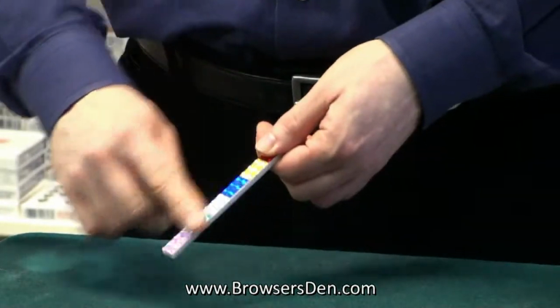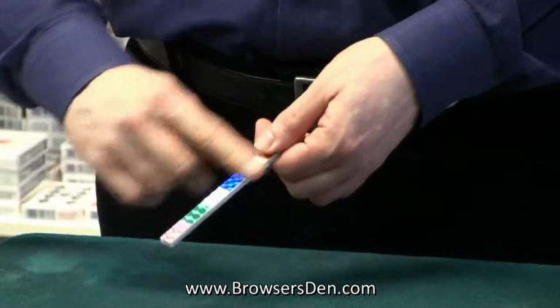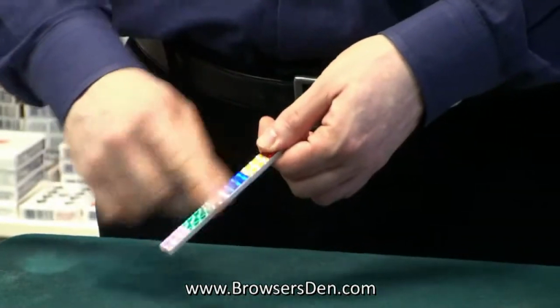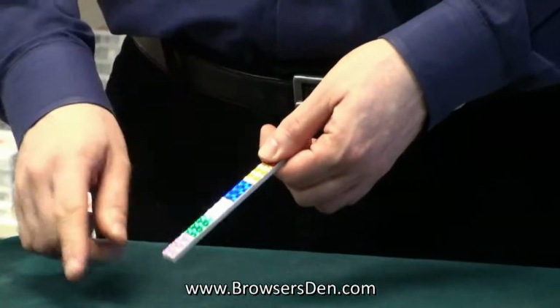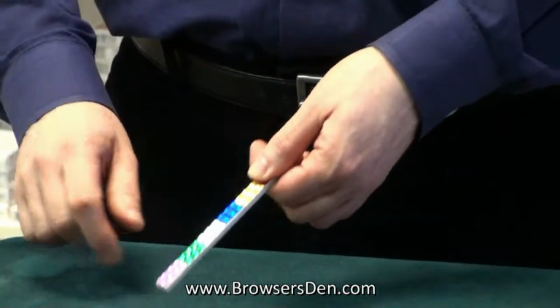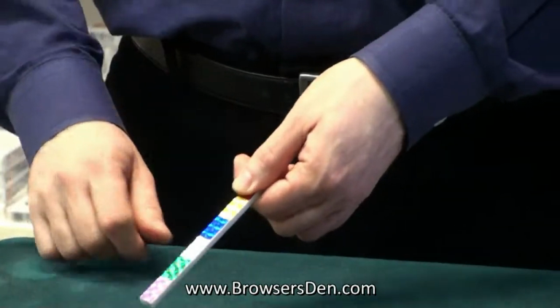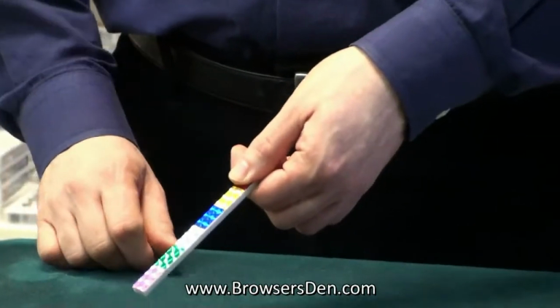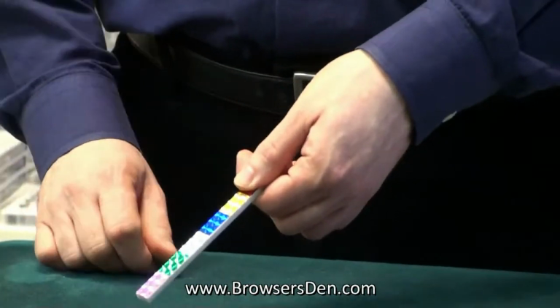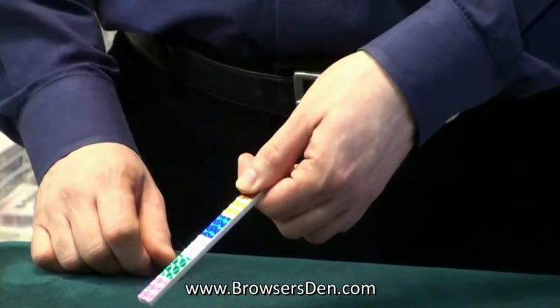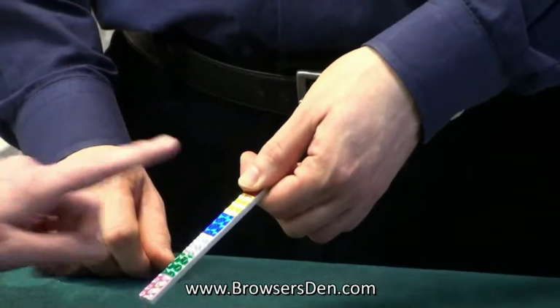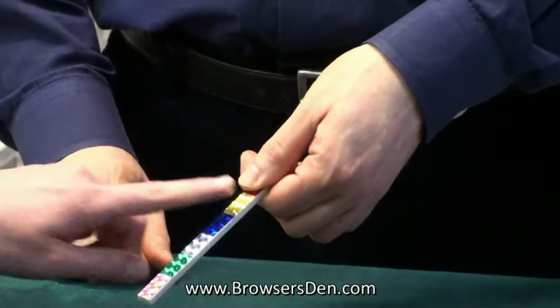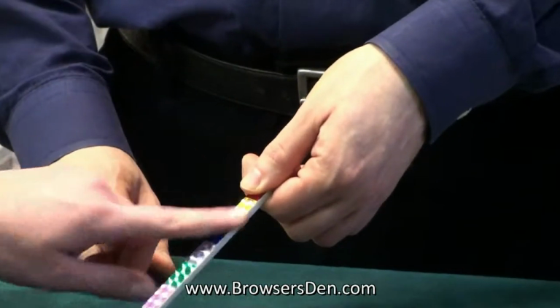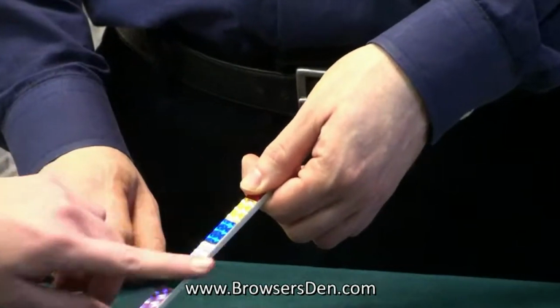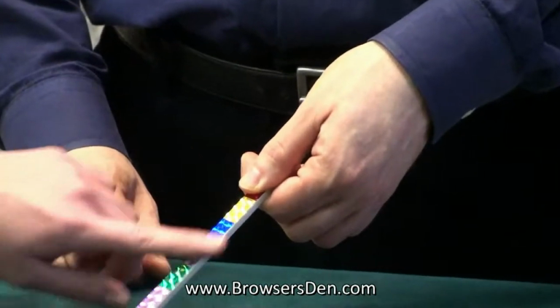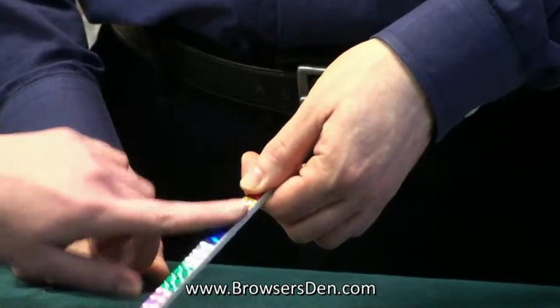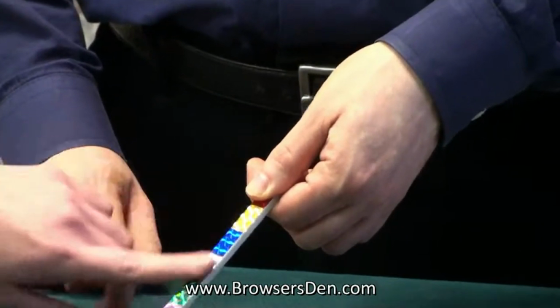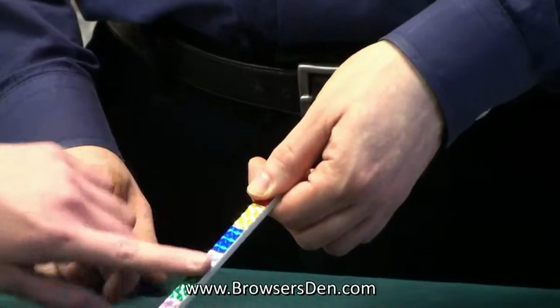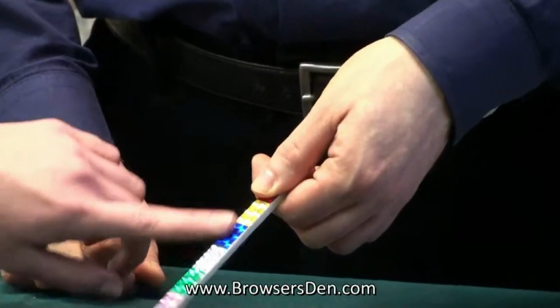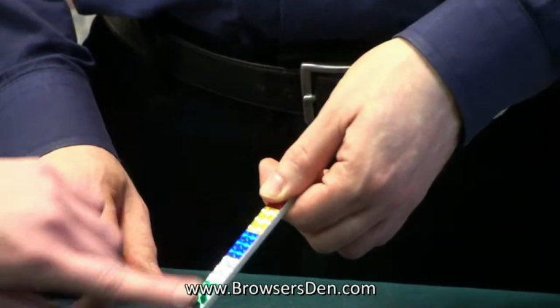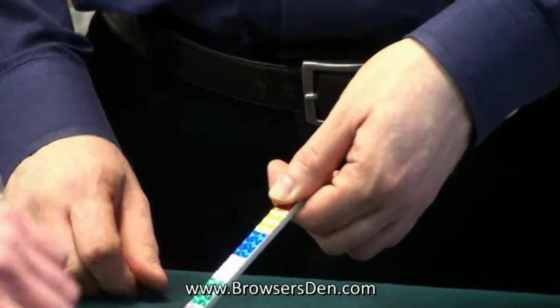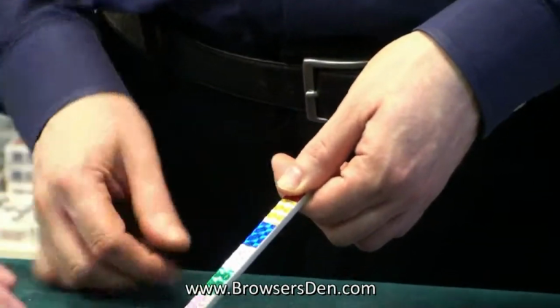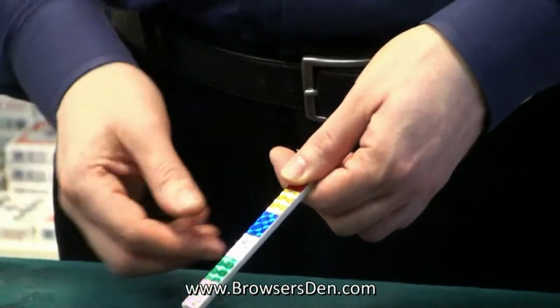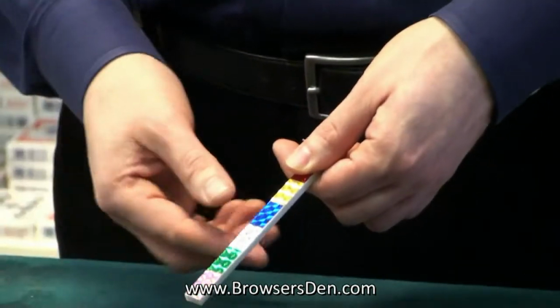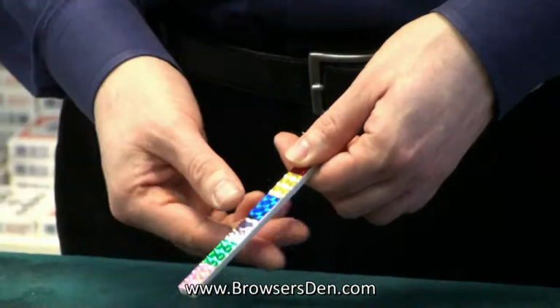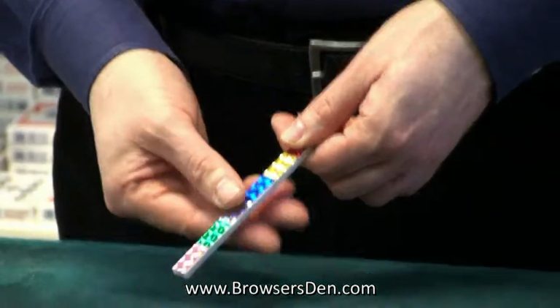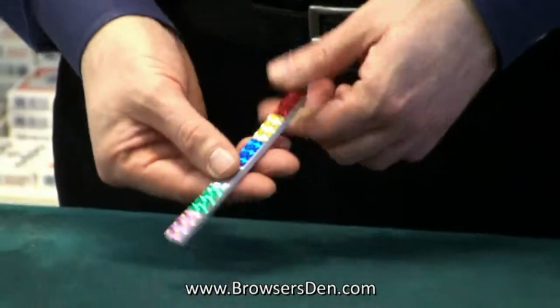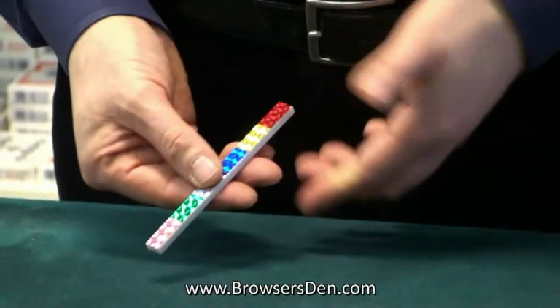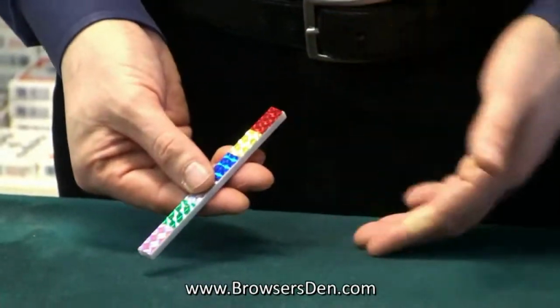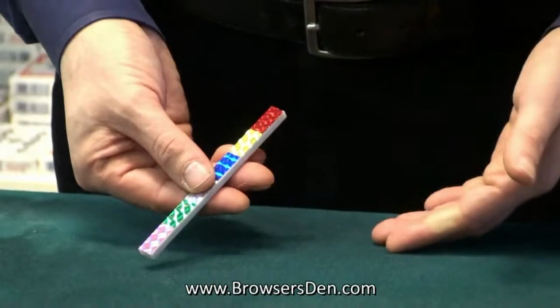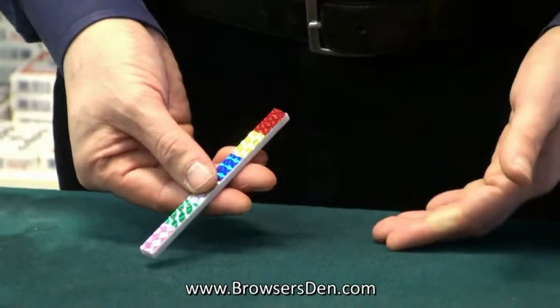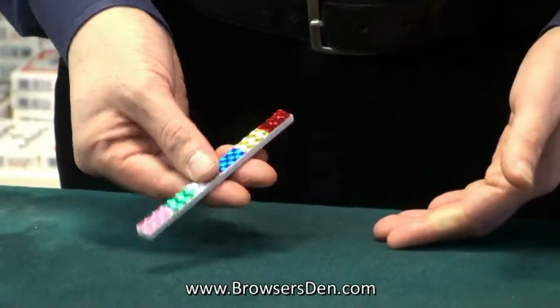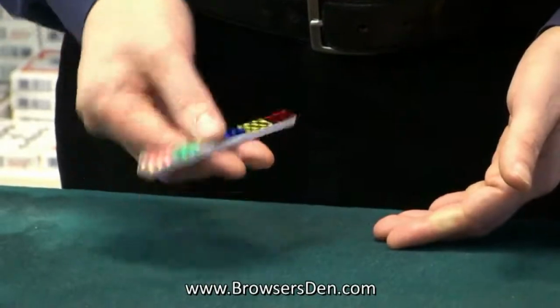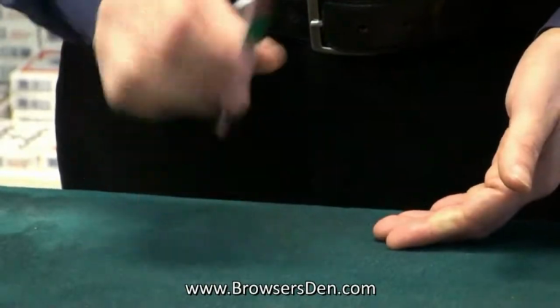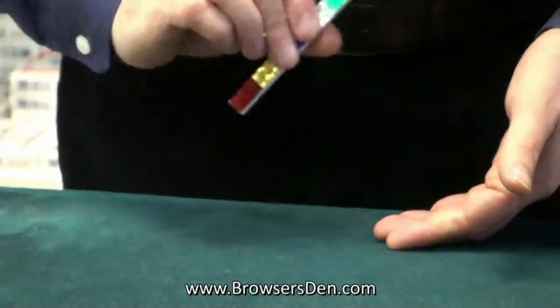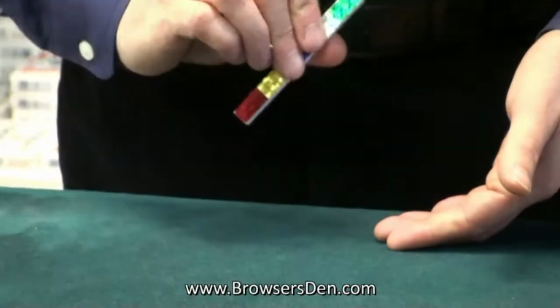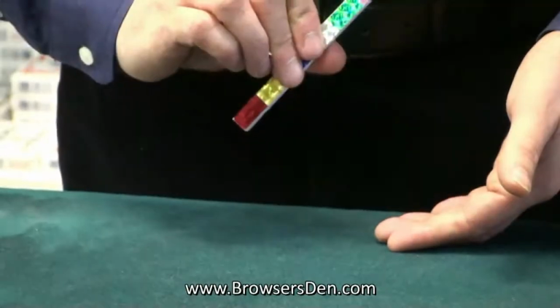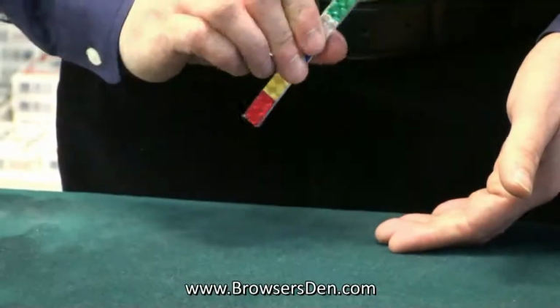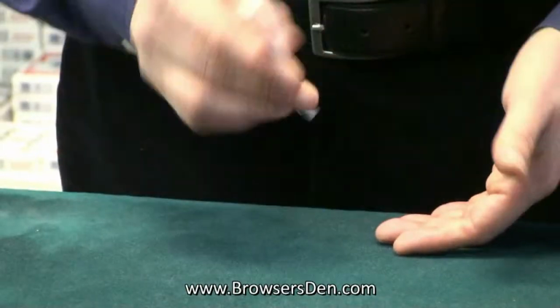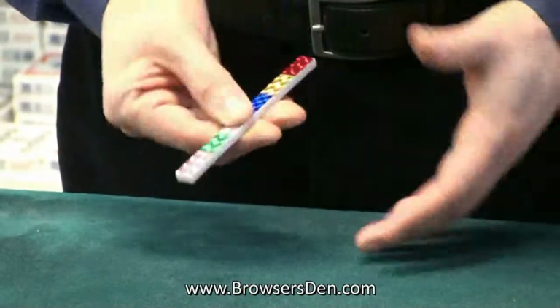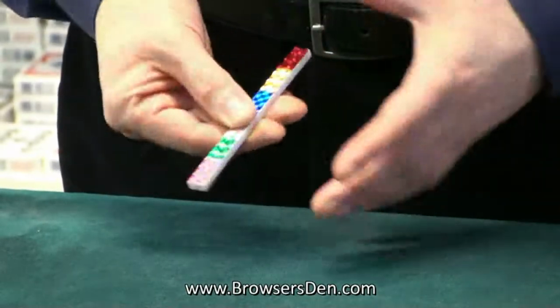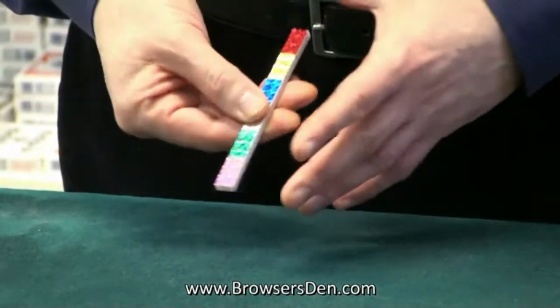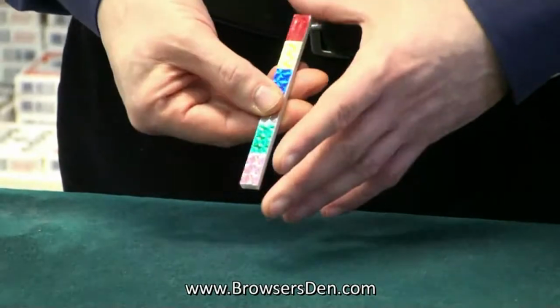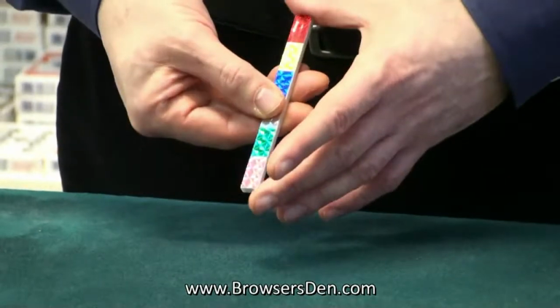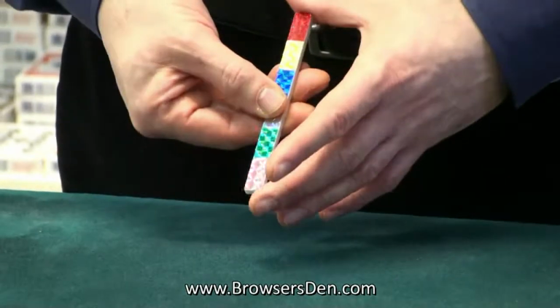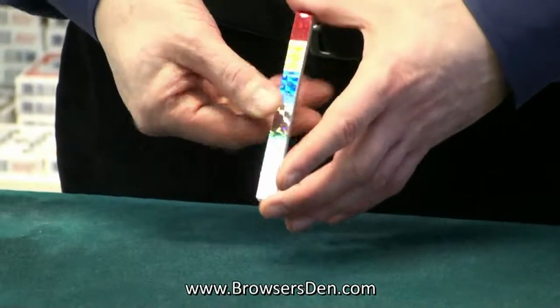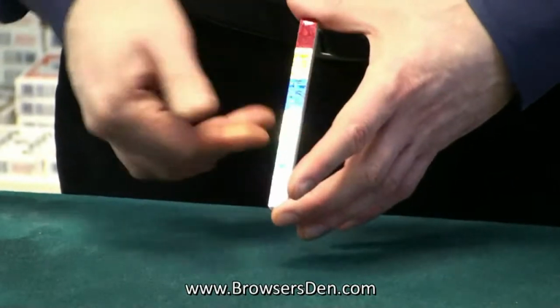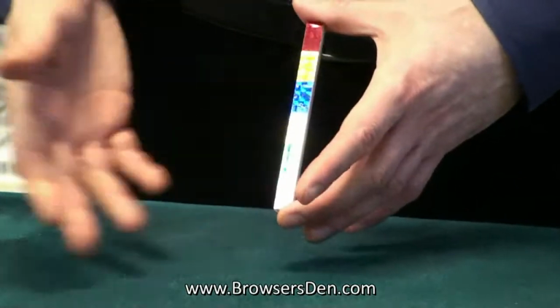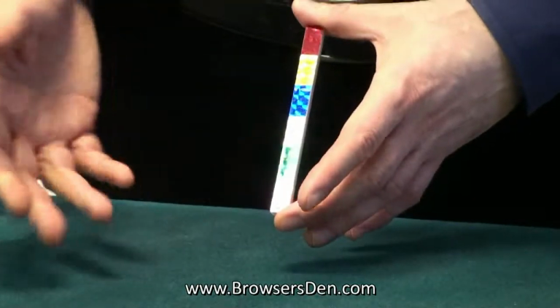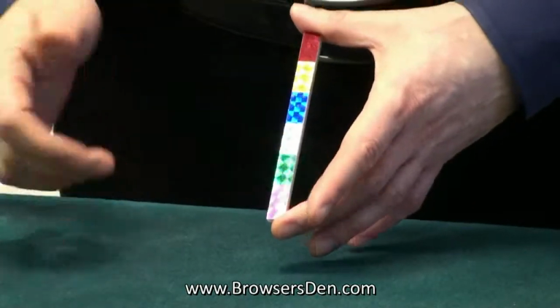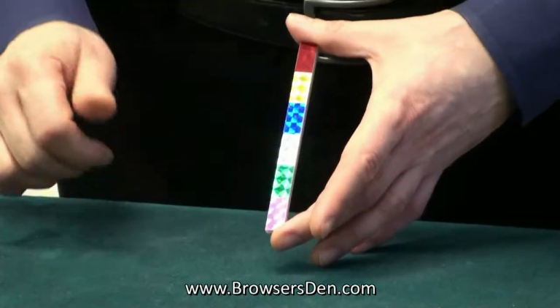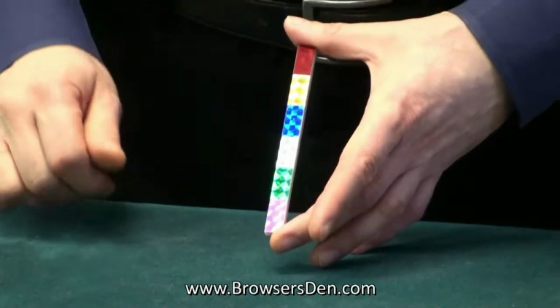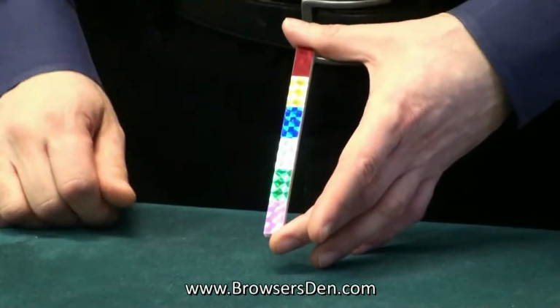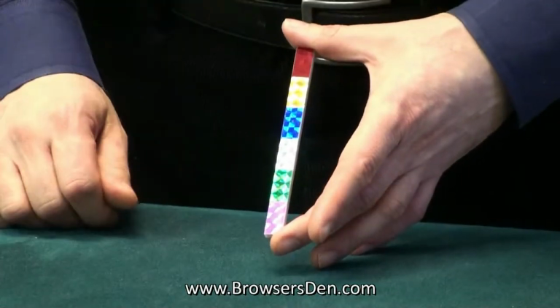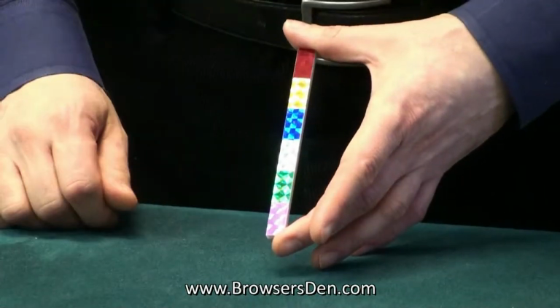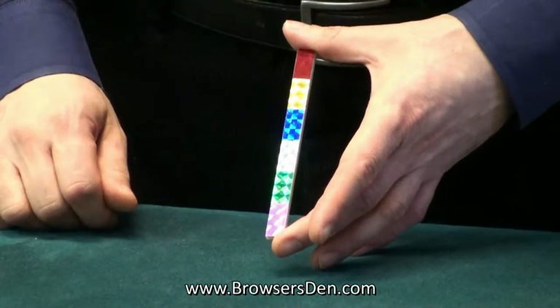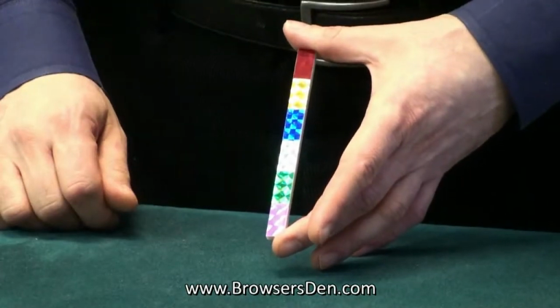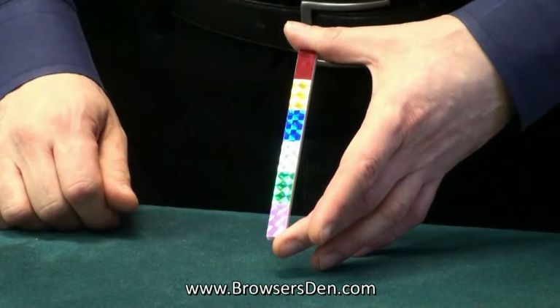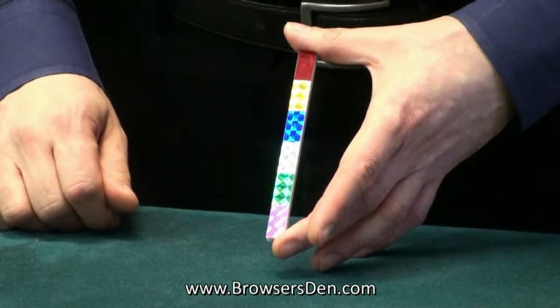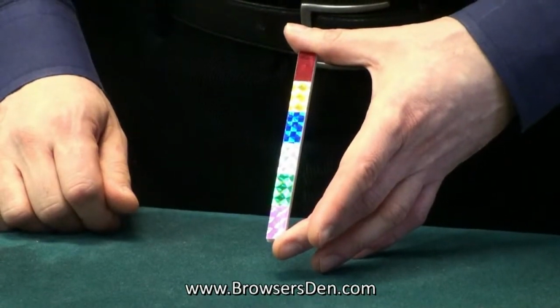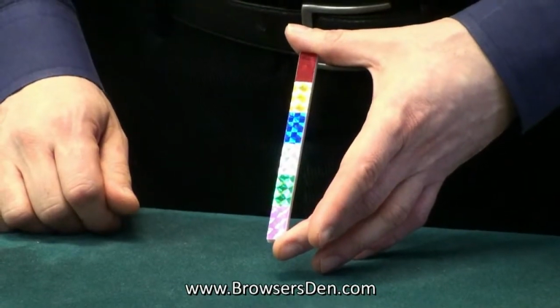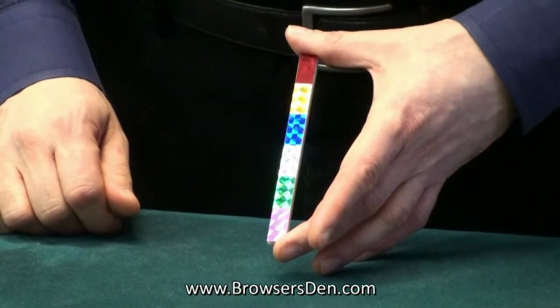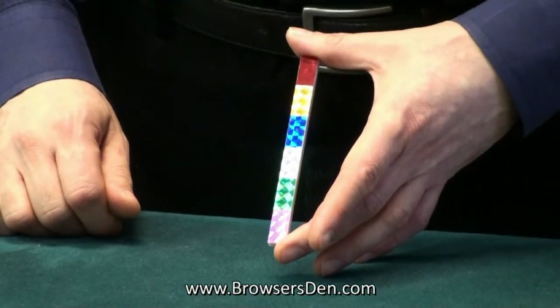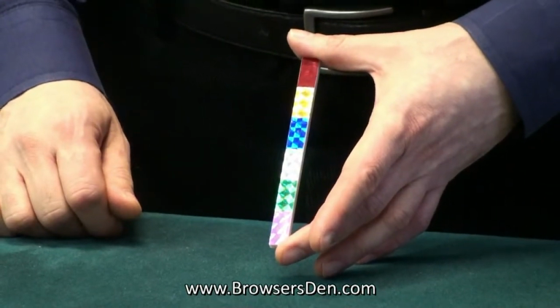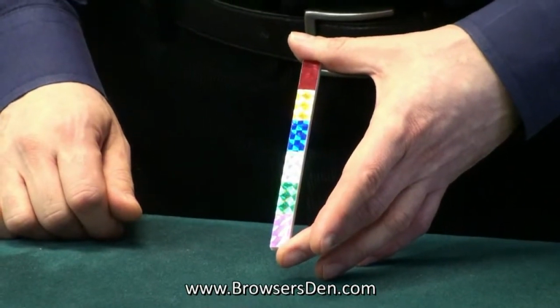If you rub them, nothing happens, right? Six different colors. Choose any number from one to six and tell me, please. Two.